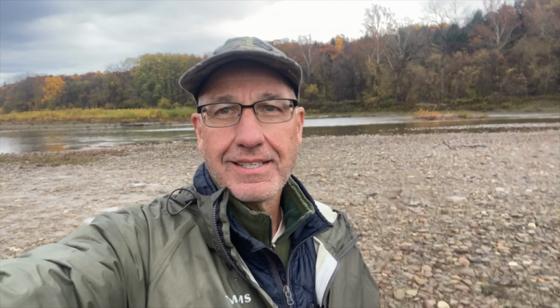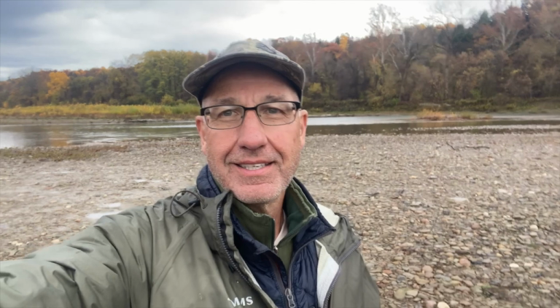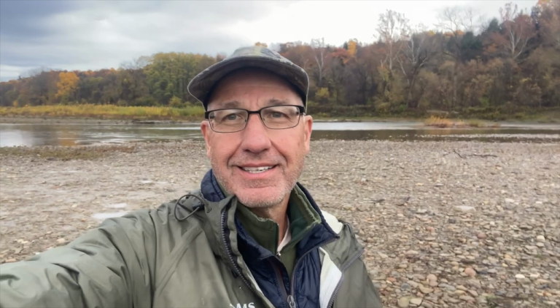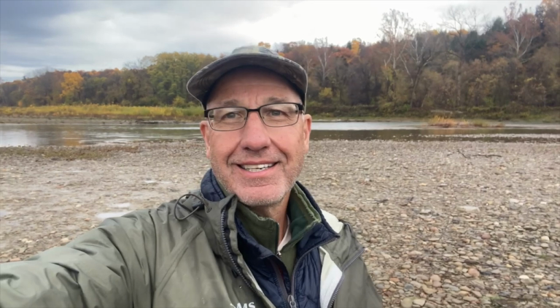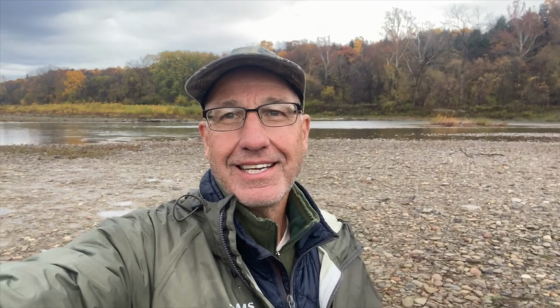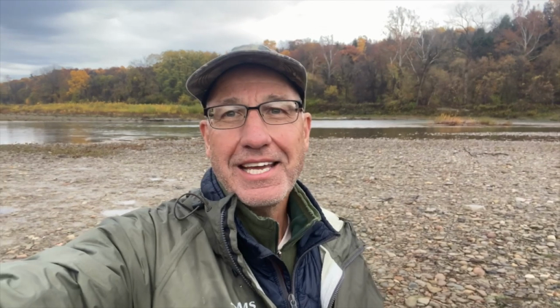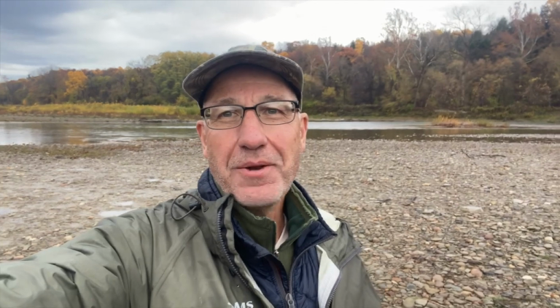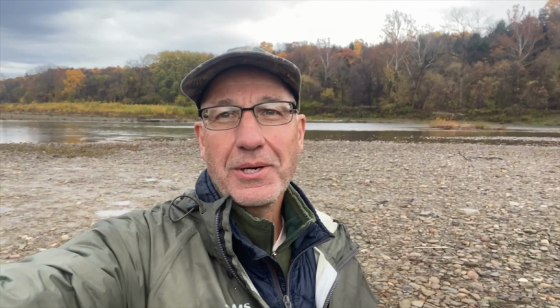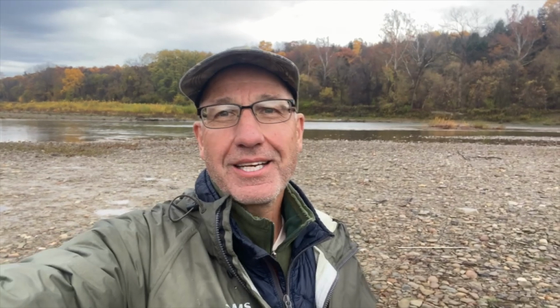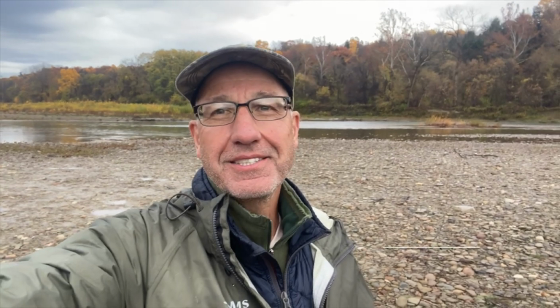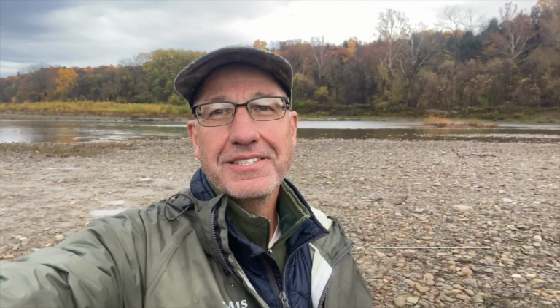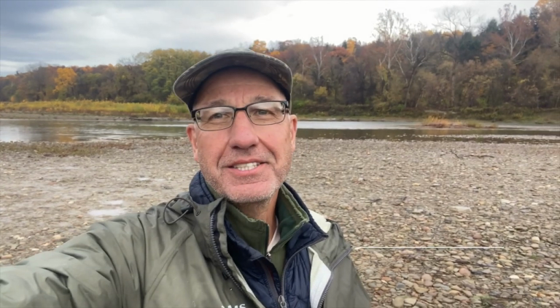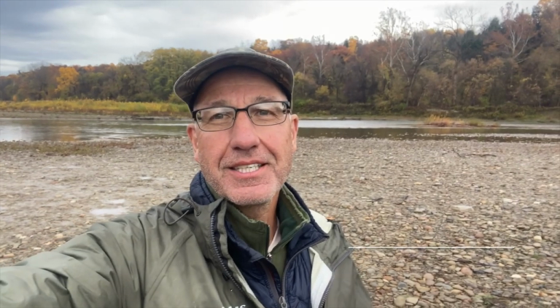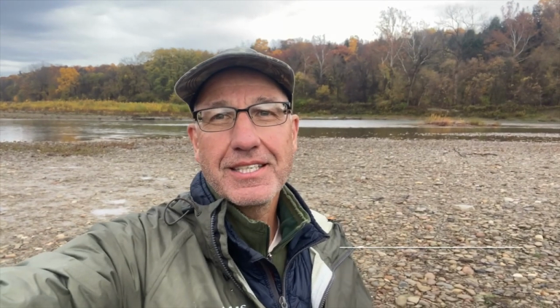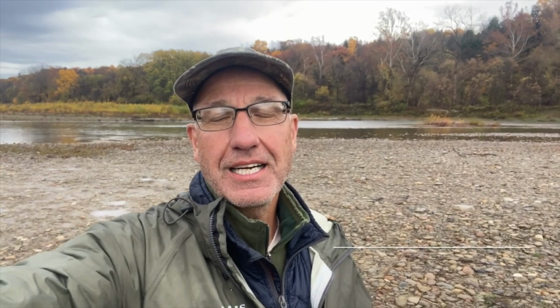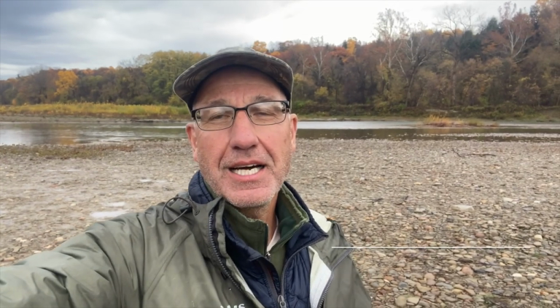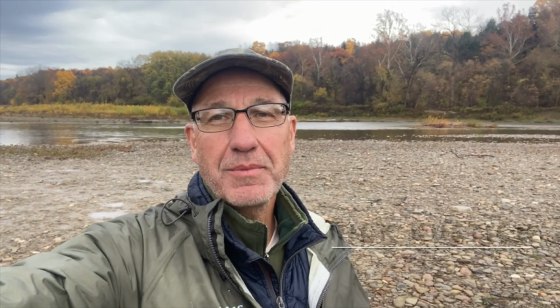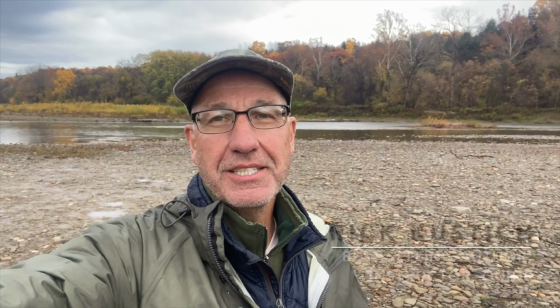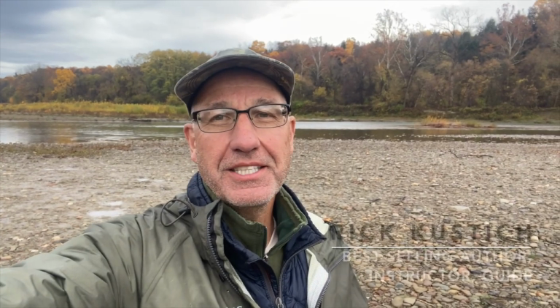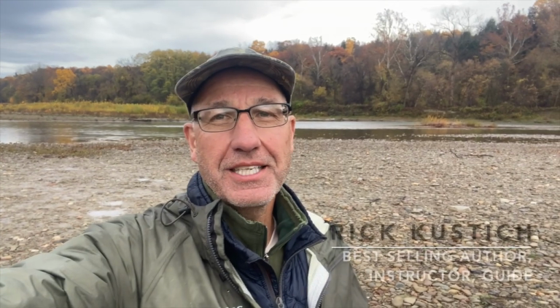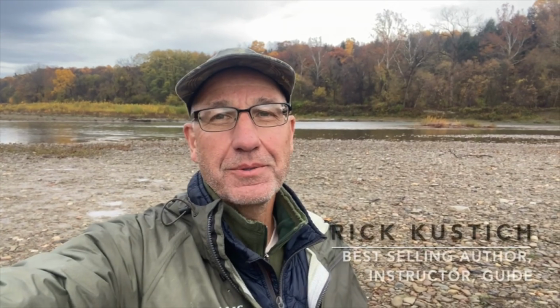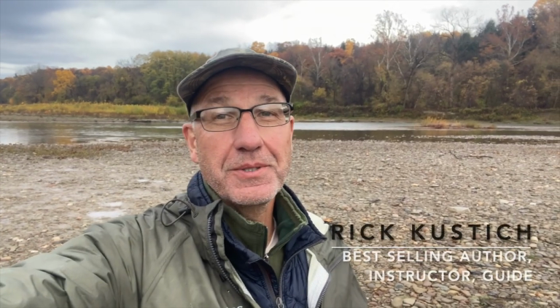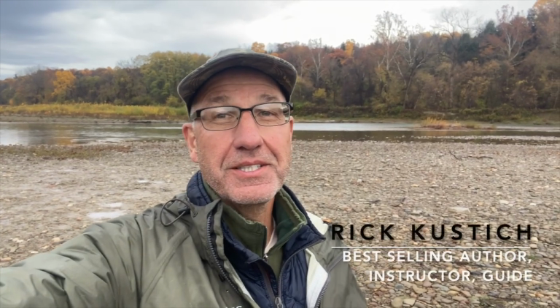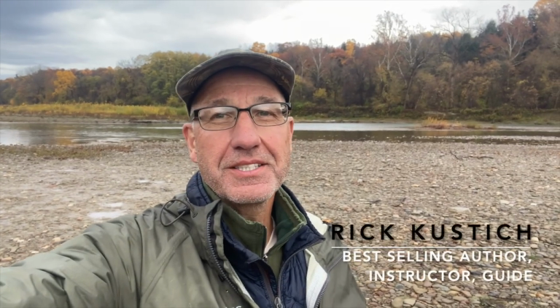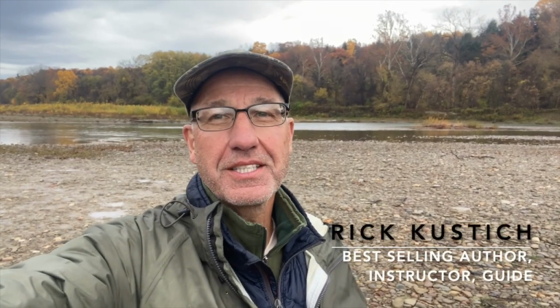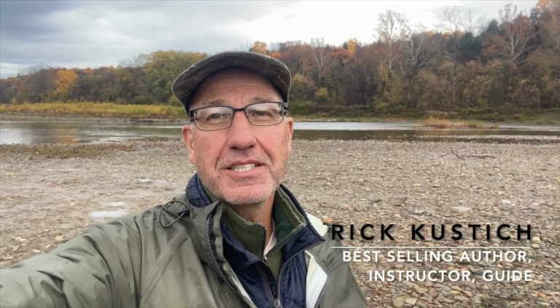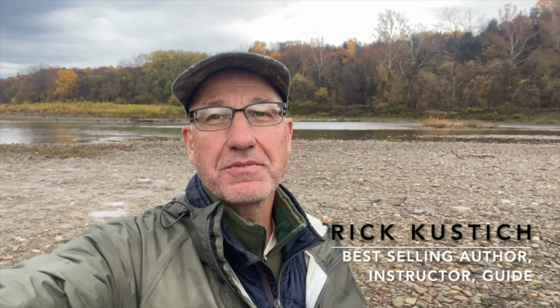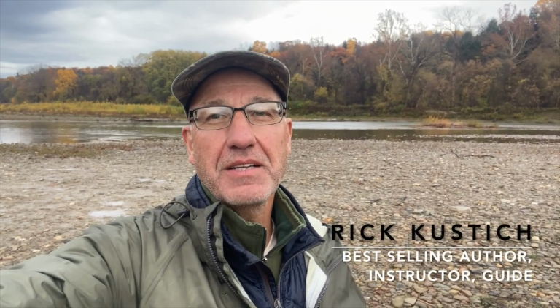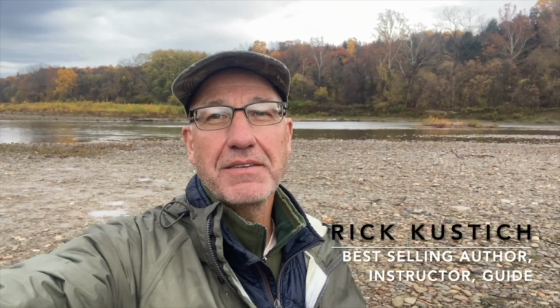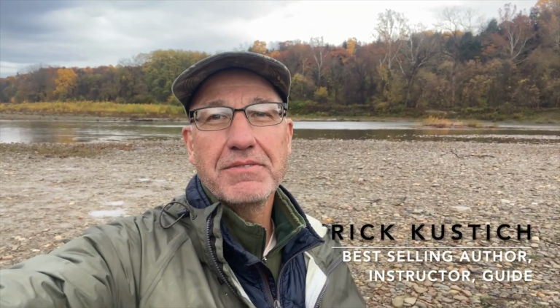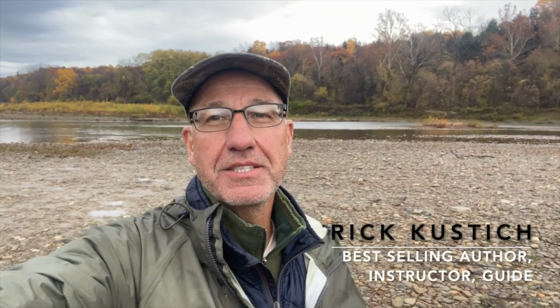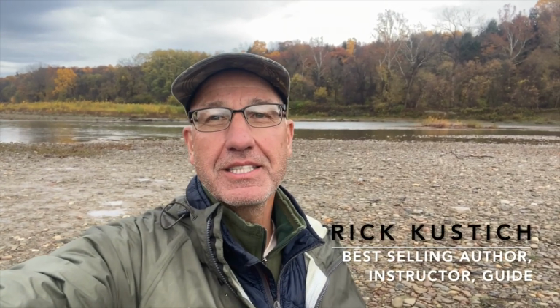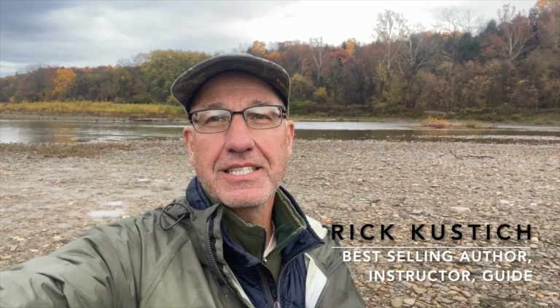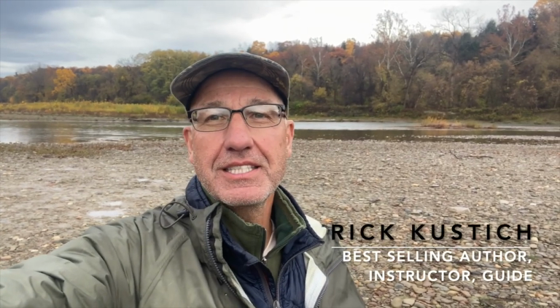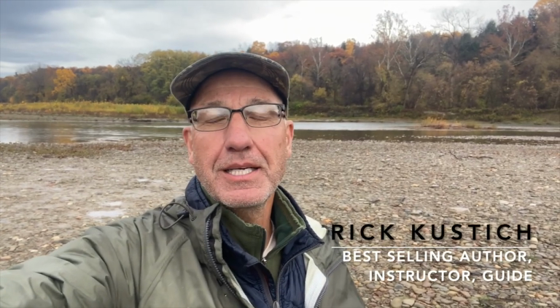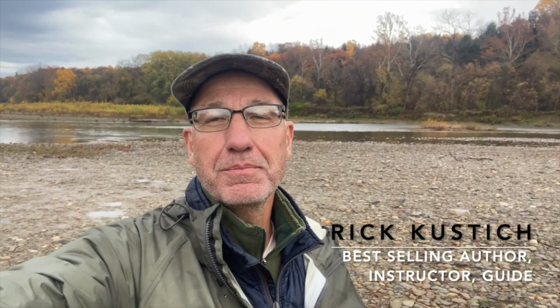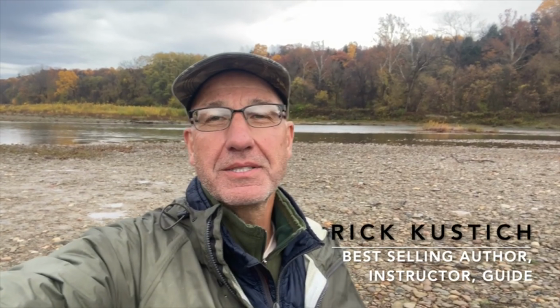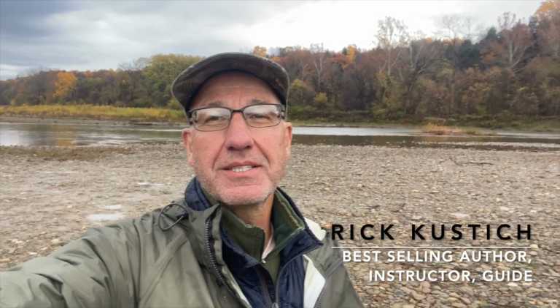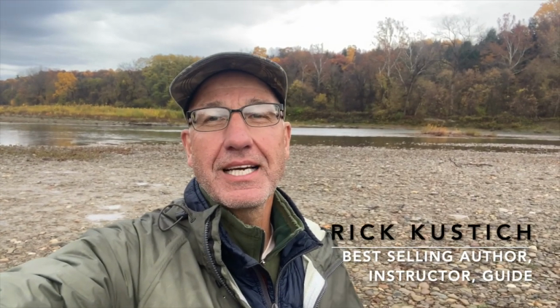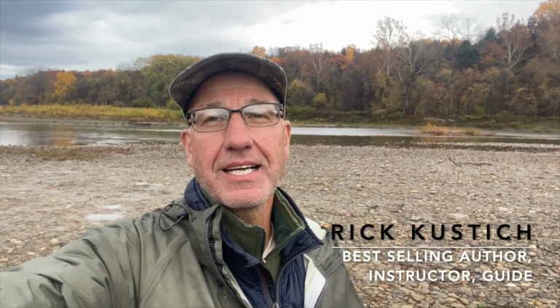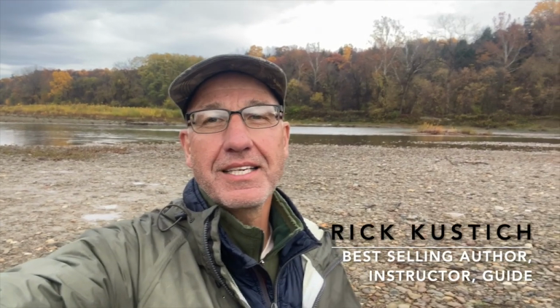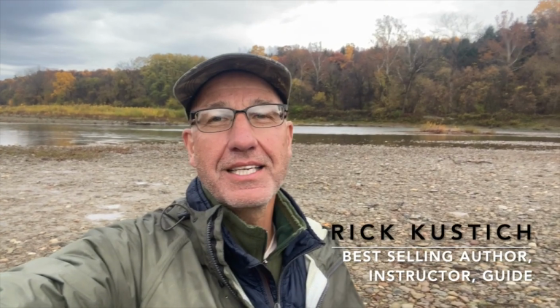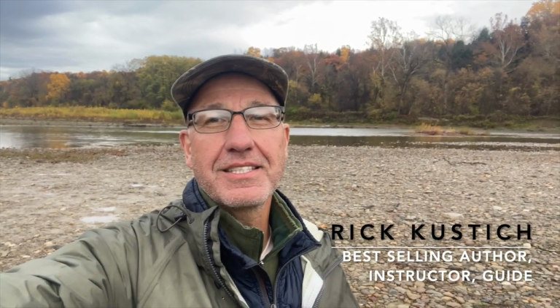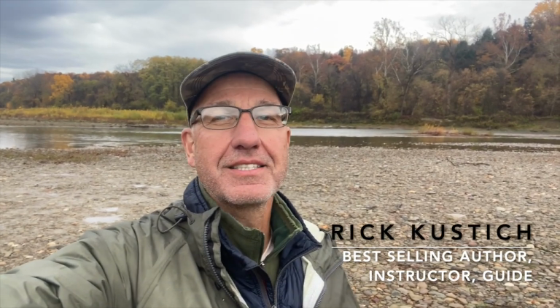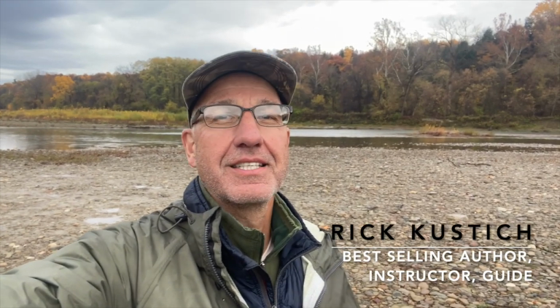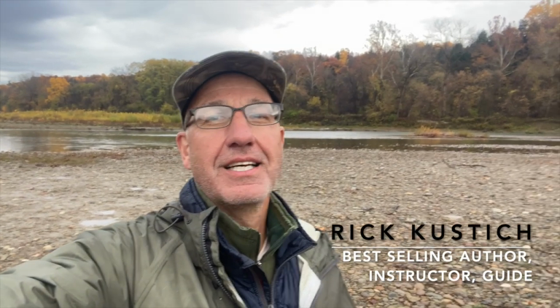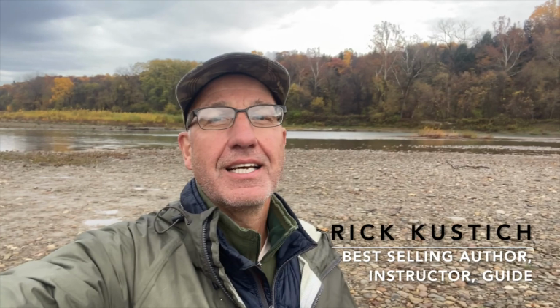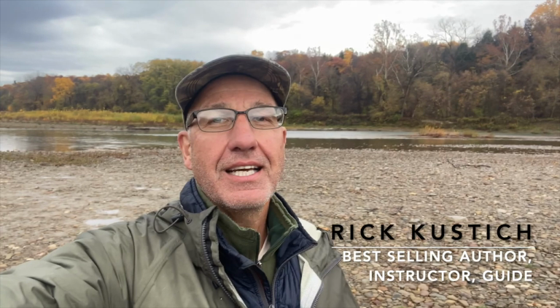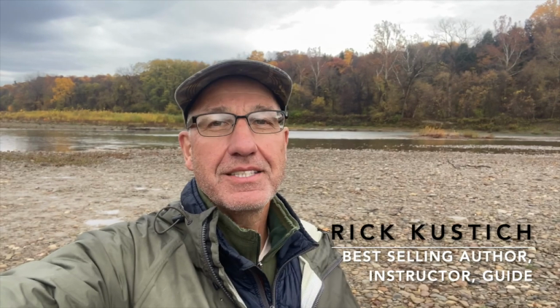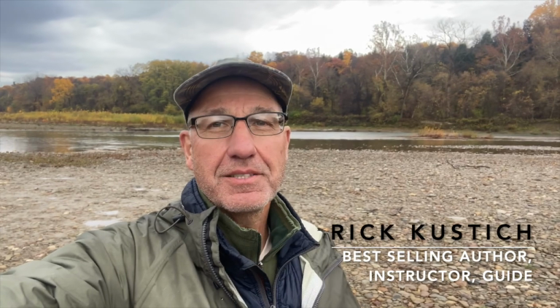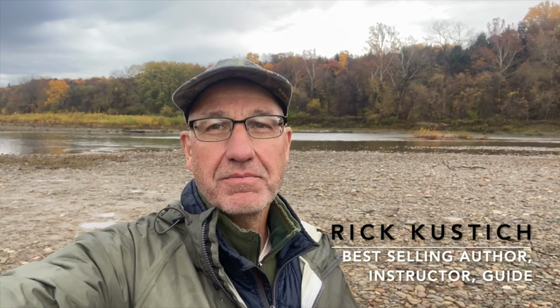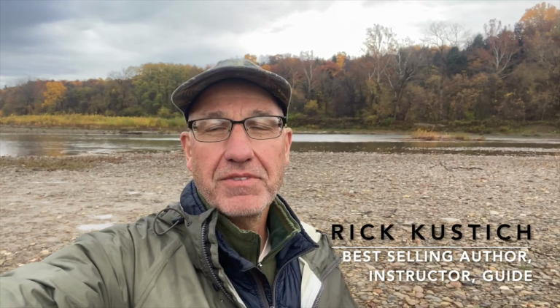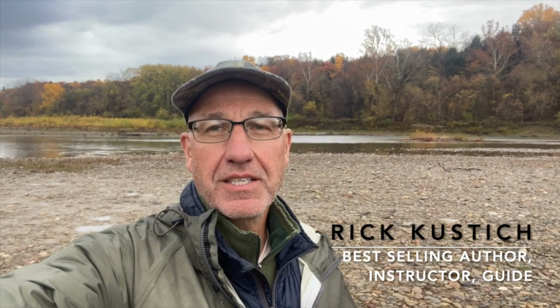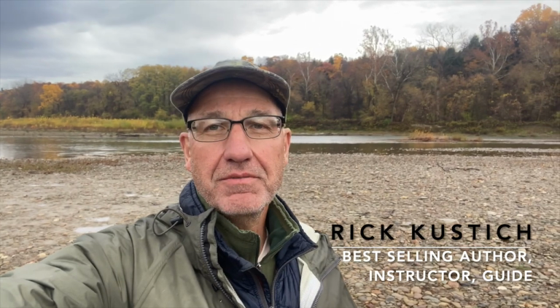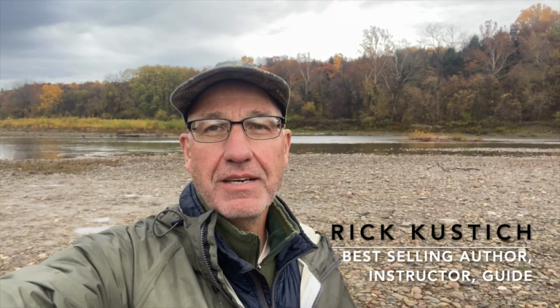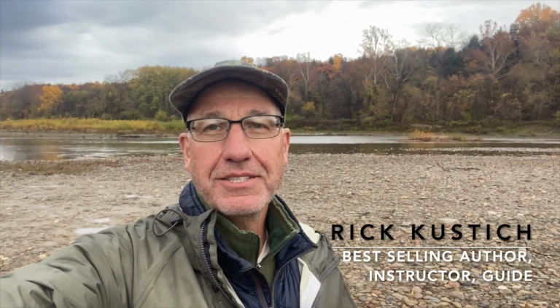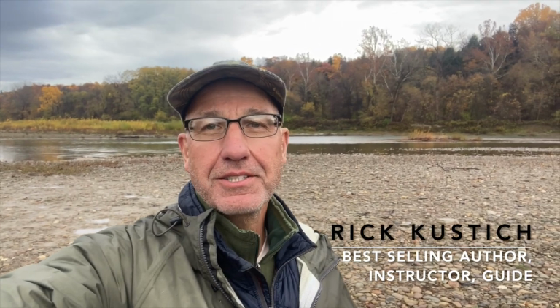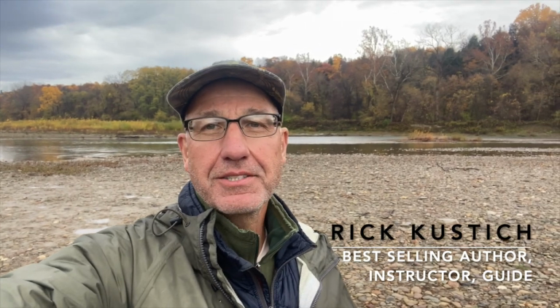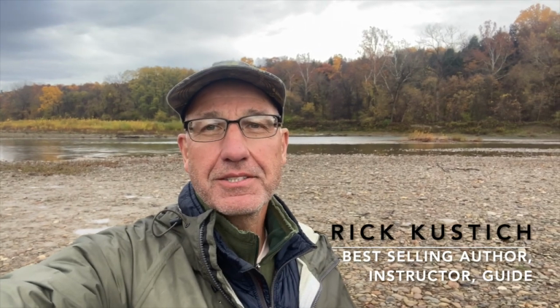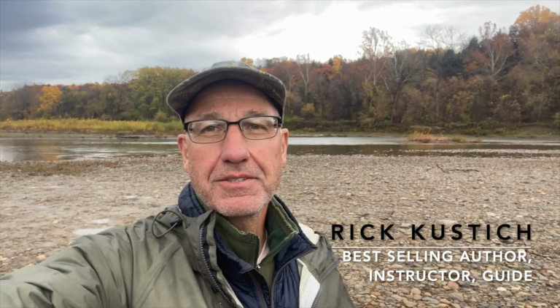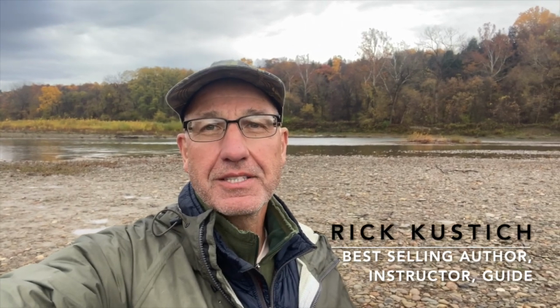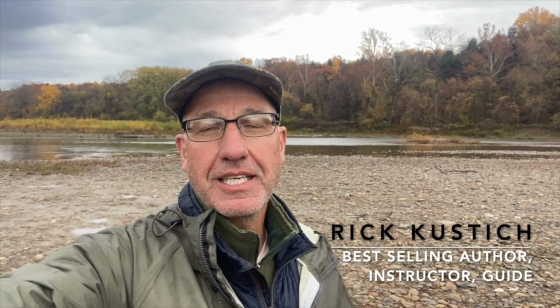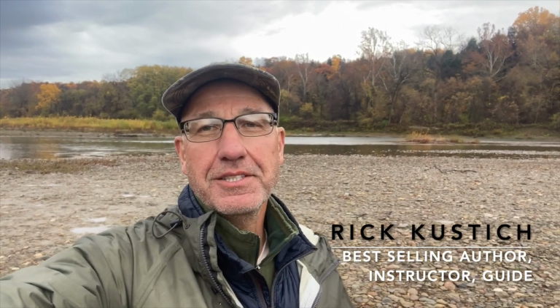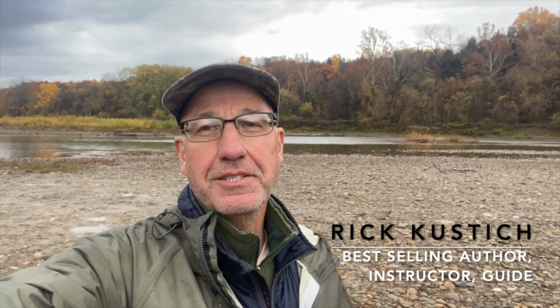Hey, Rick Hustuch here. On my channel, we'll discuss fly fishing tips, techniques, and some fun adventures, so stay tuned.